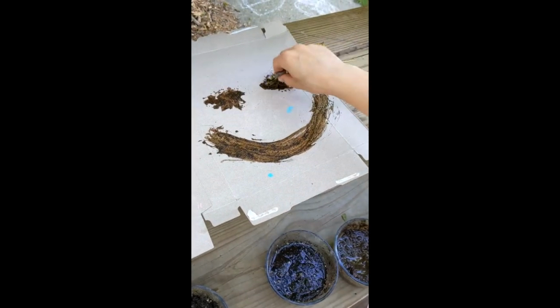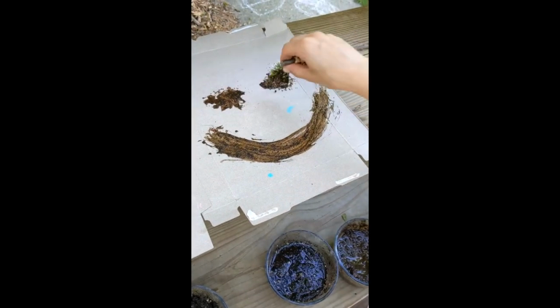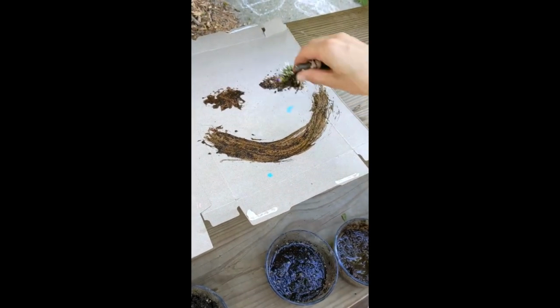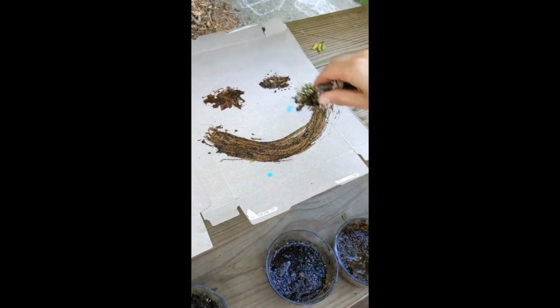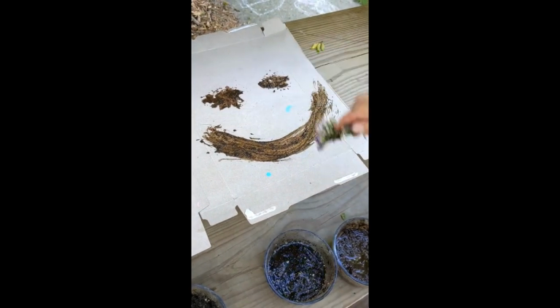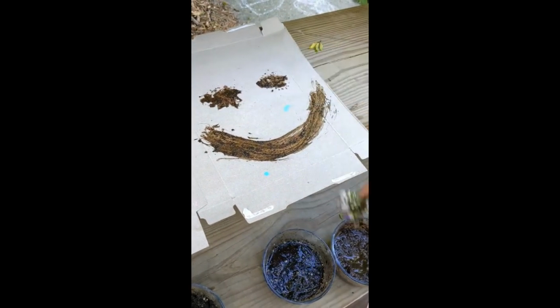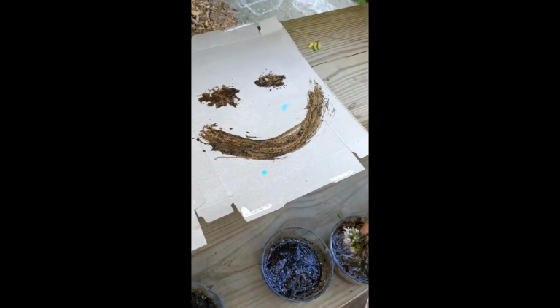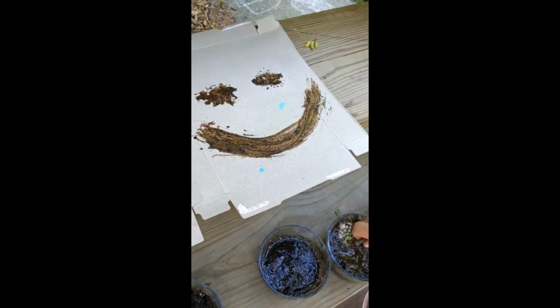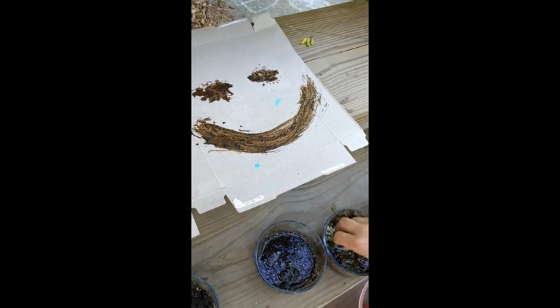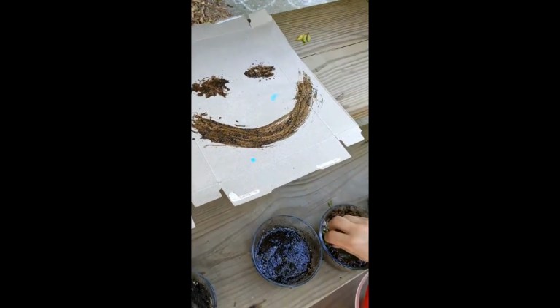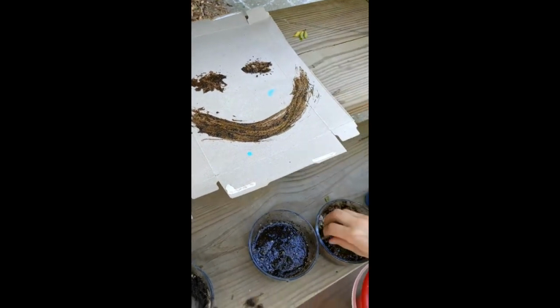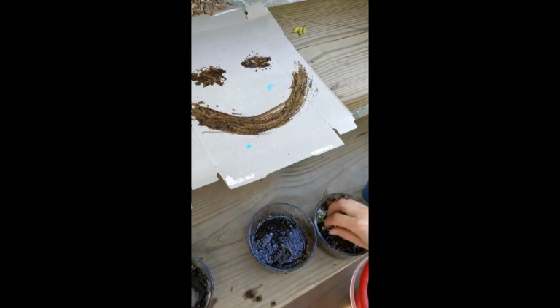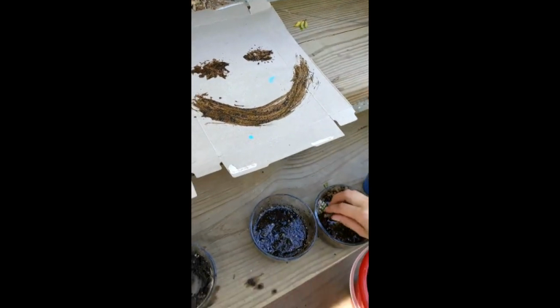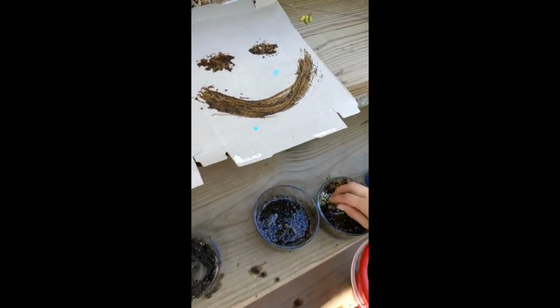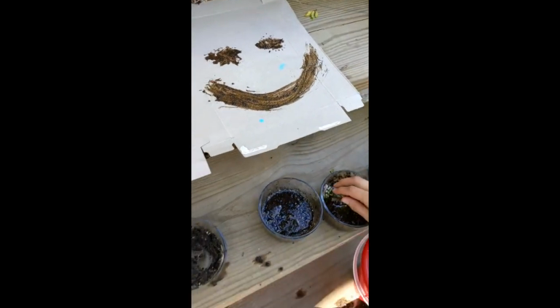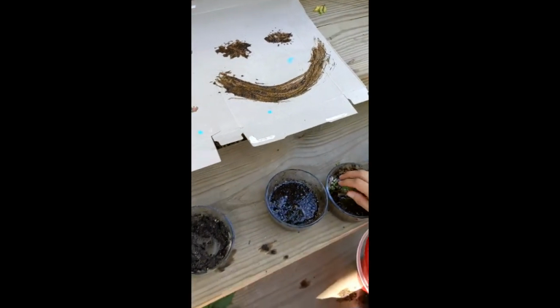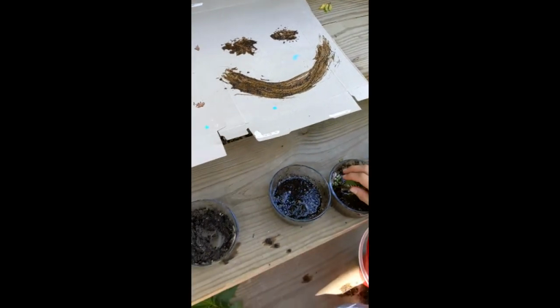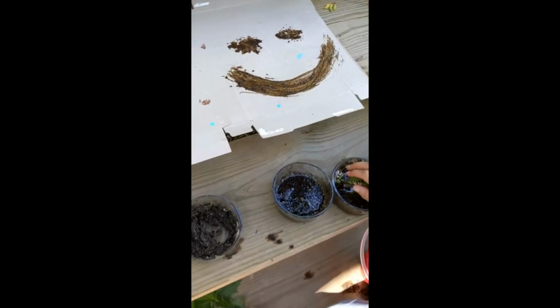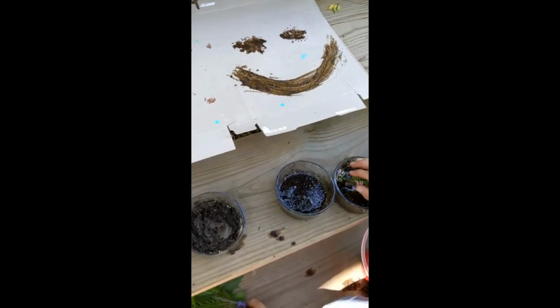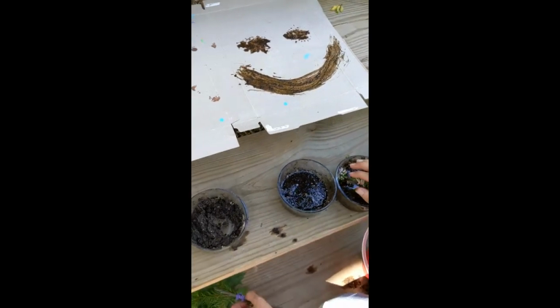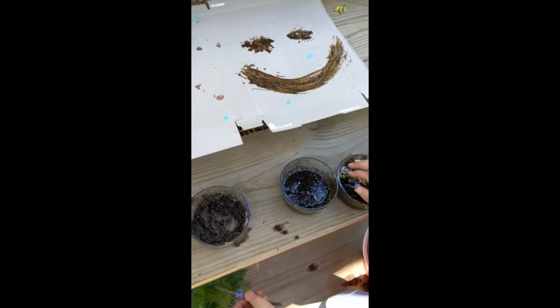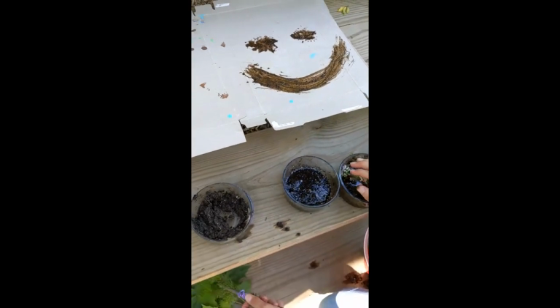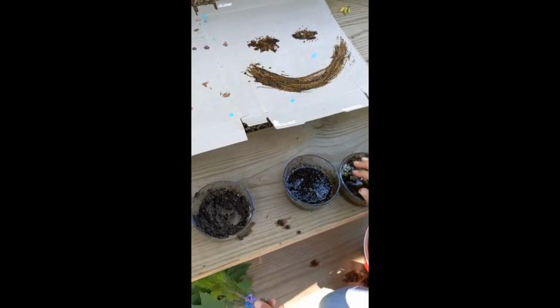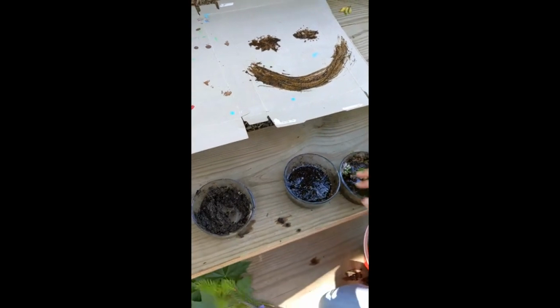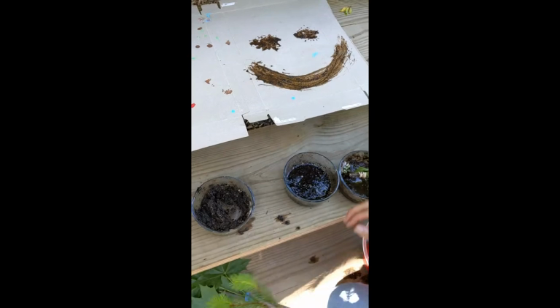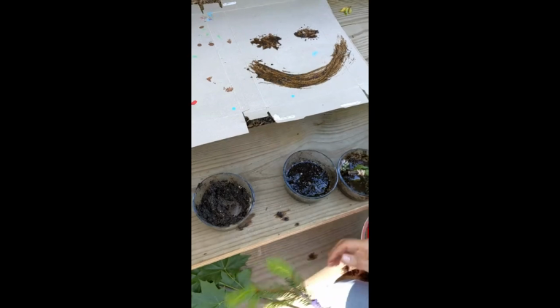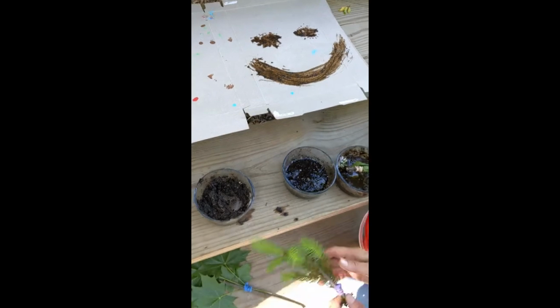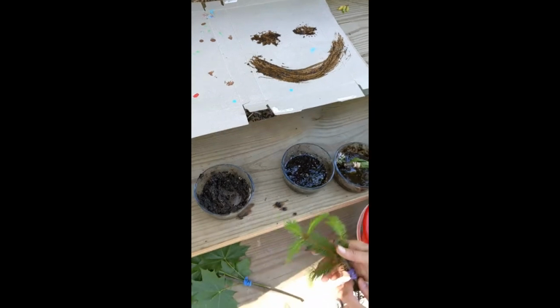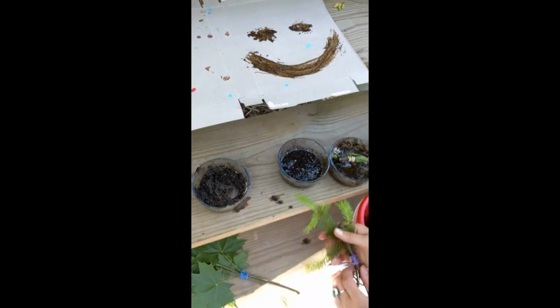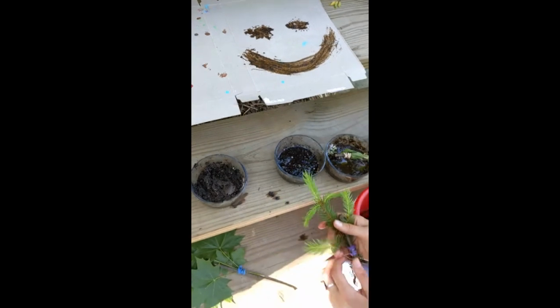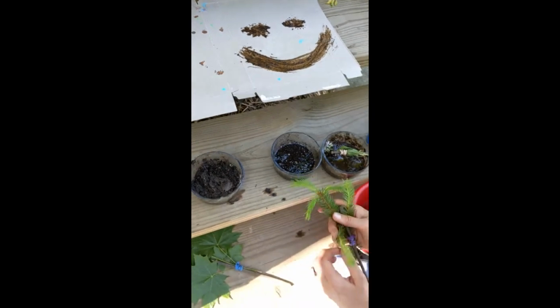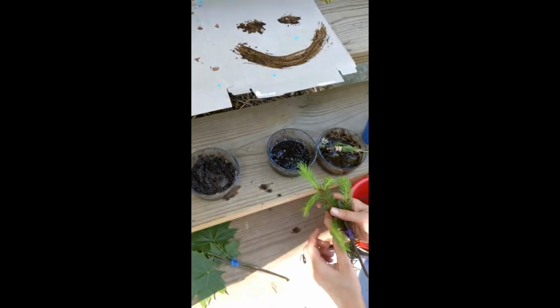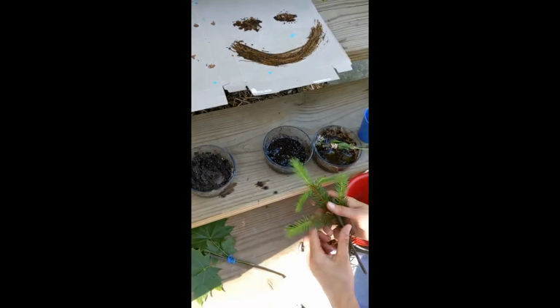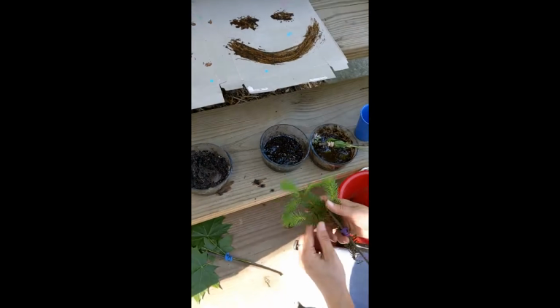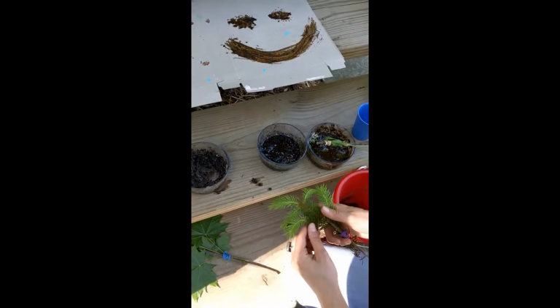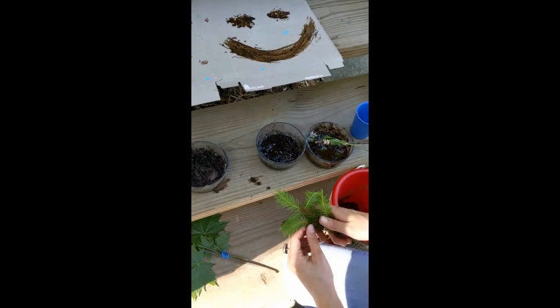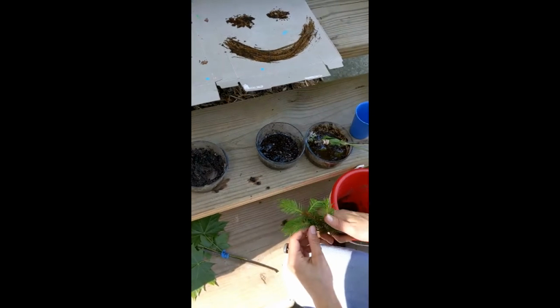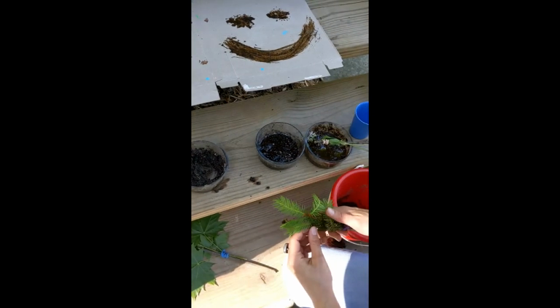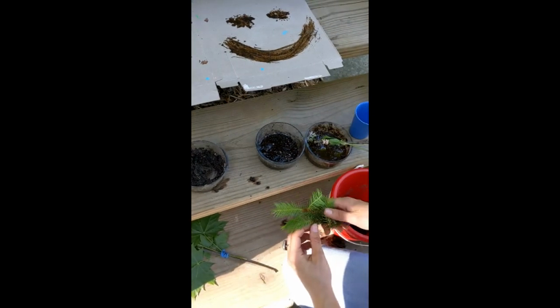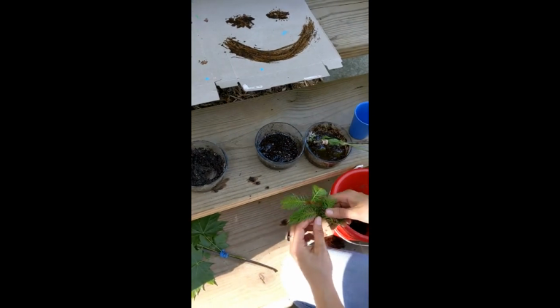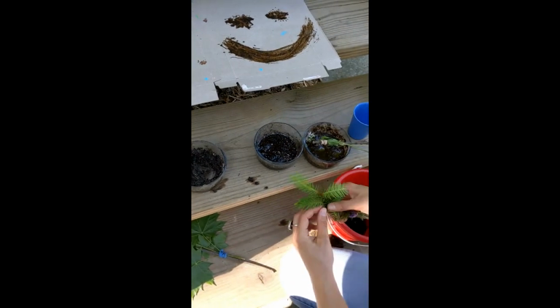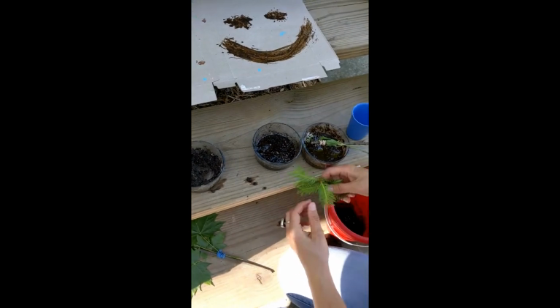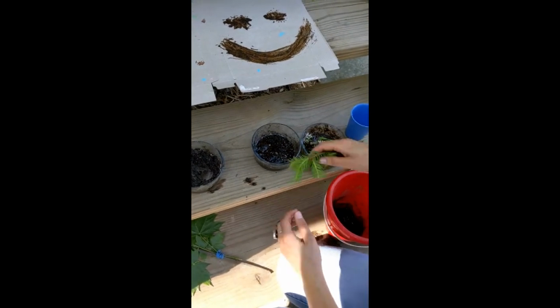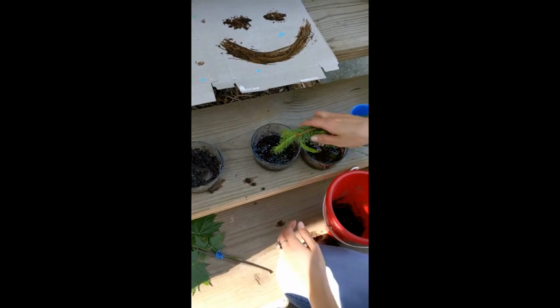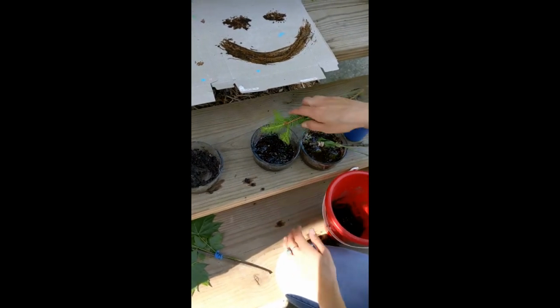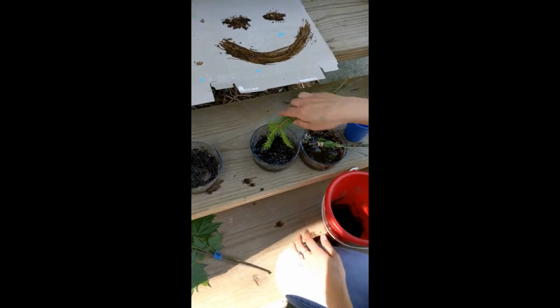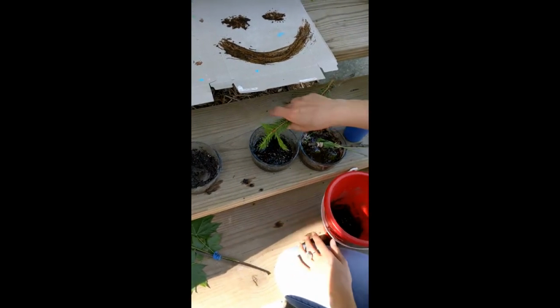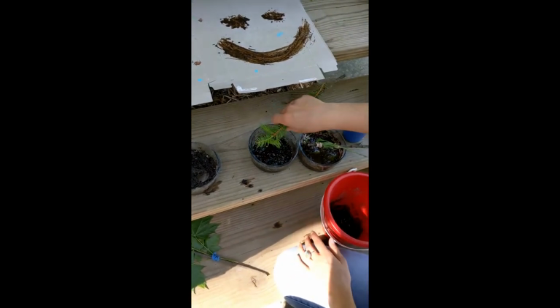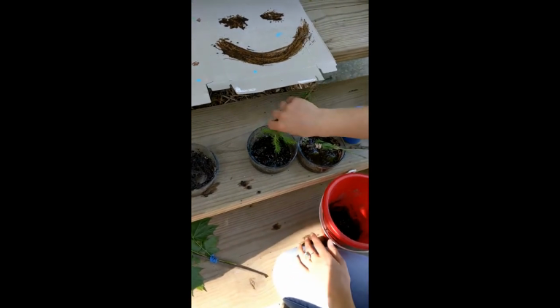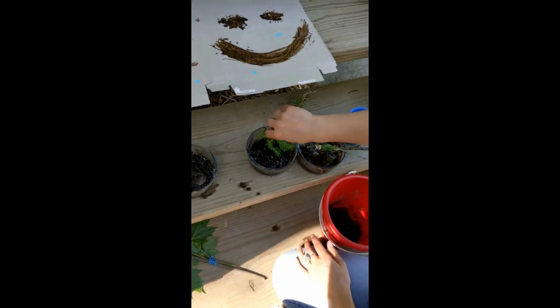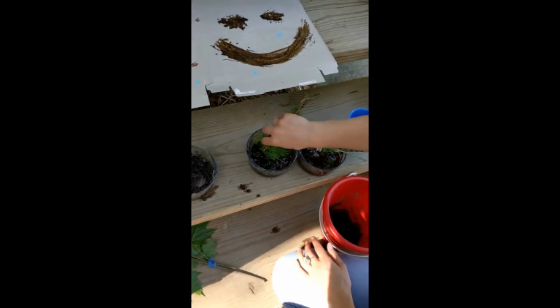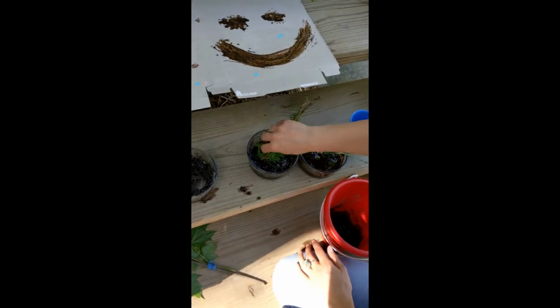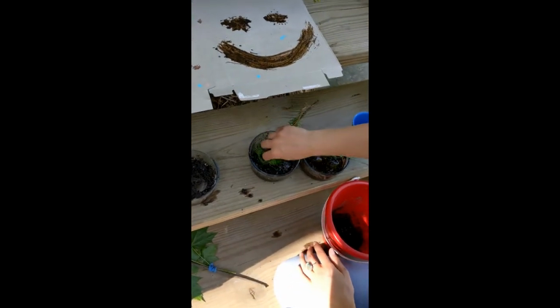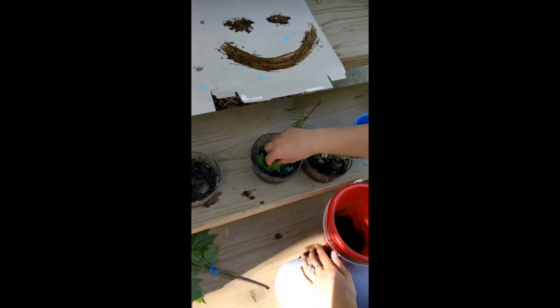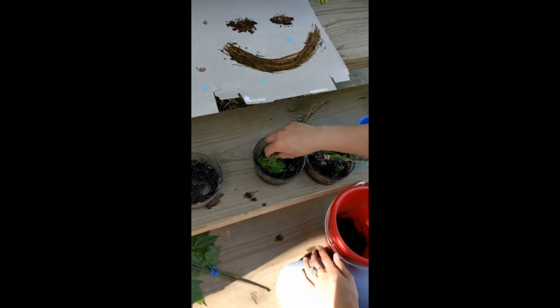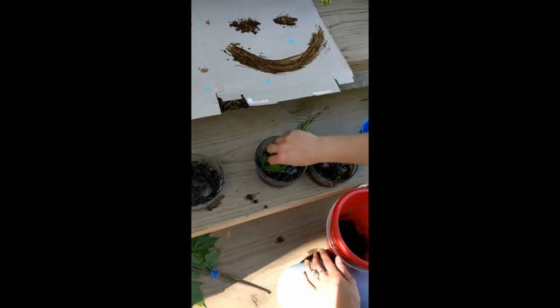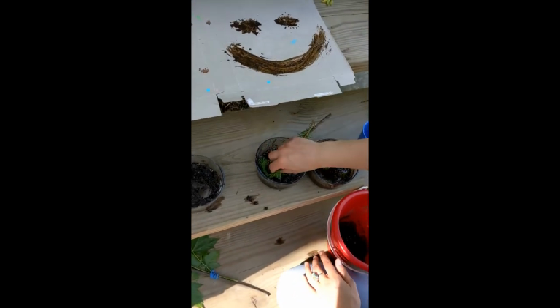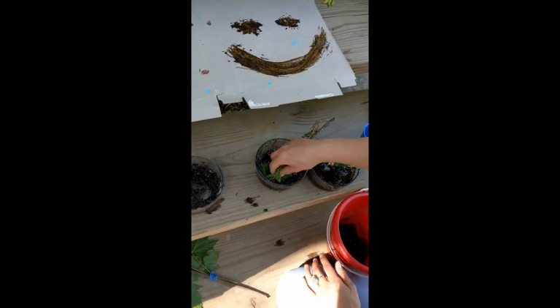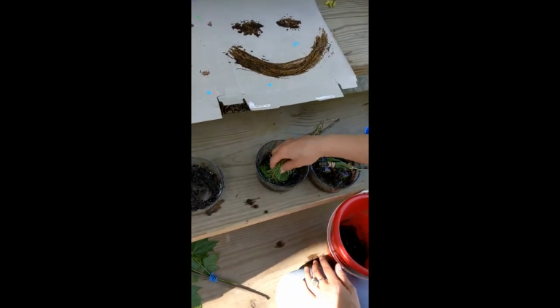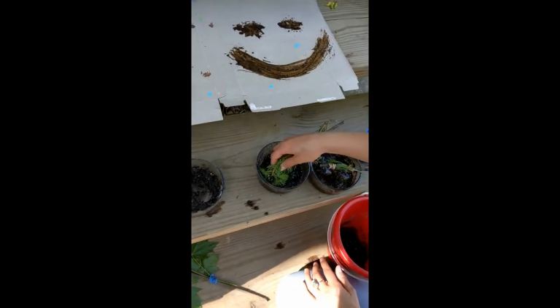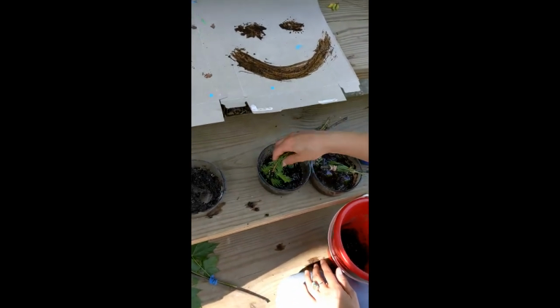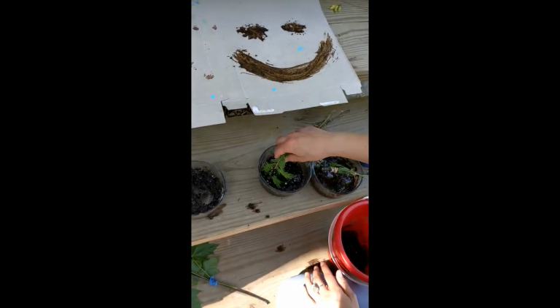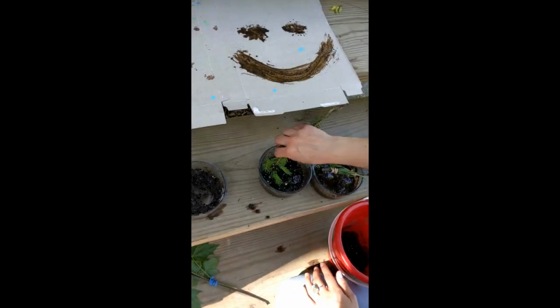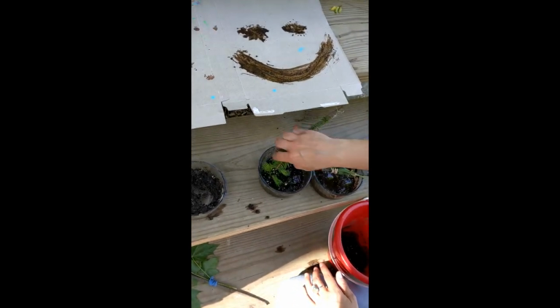Now that we have our paintbrushes and our mud, it's time for the fun part — making a painting. All we really need is an old piece of cardboard or scrap paper, recycled material of any kind. Take your paintbrush and paint. This is why it's nice to have thin paint so you can actually make it work. There's a smiley face! Then we will try out just the regular paint to see the difference.